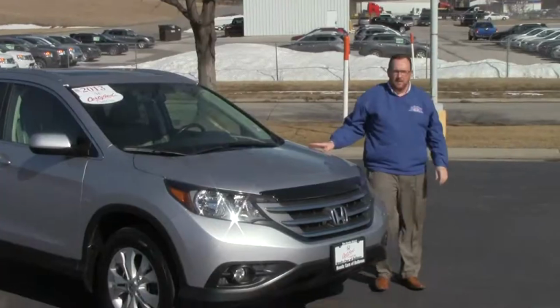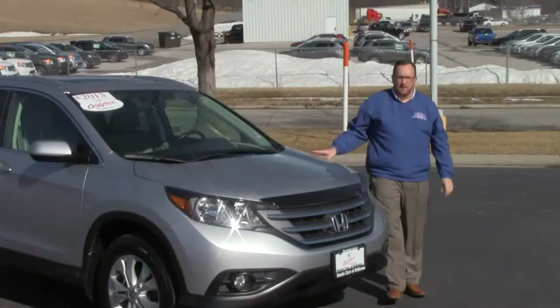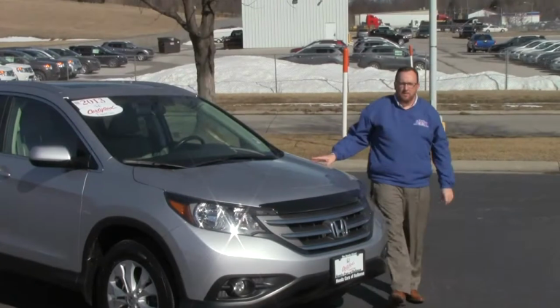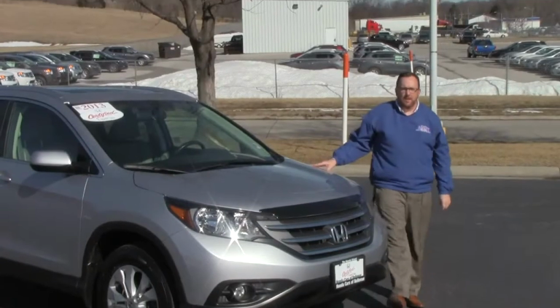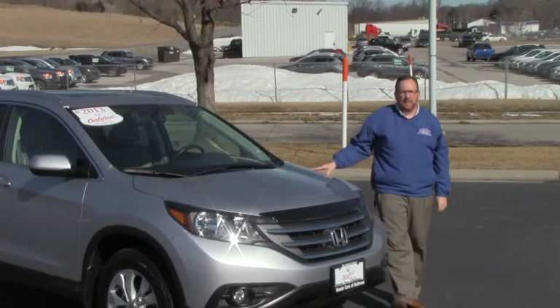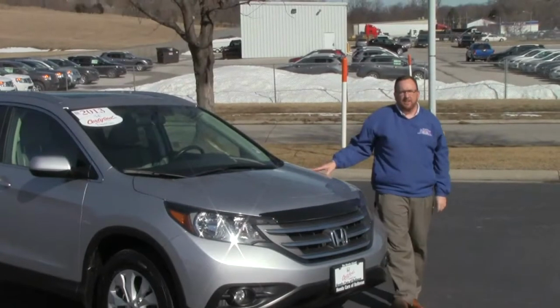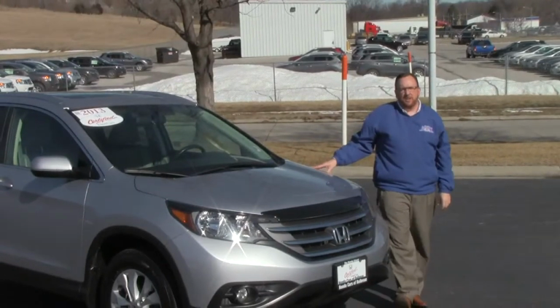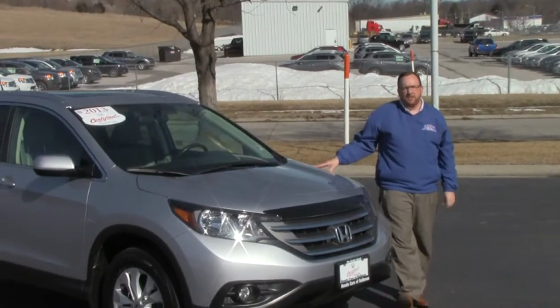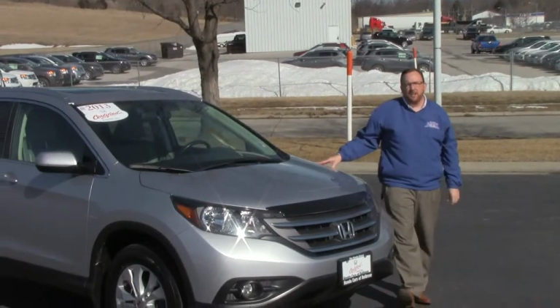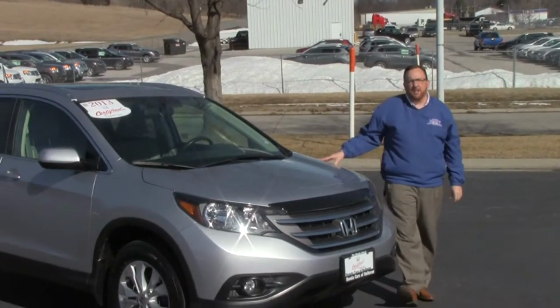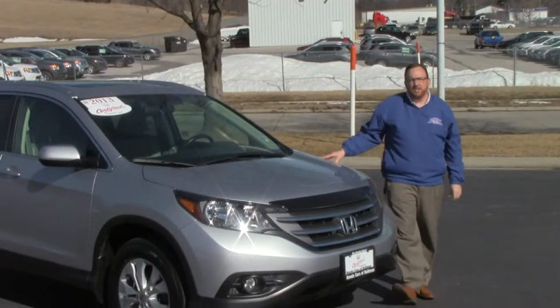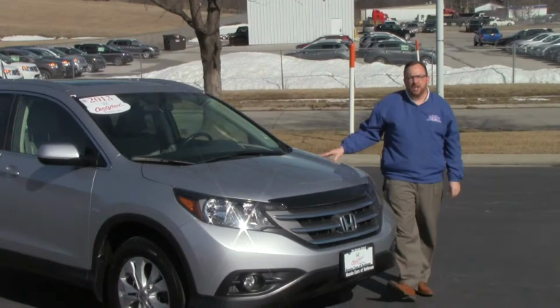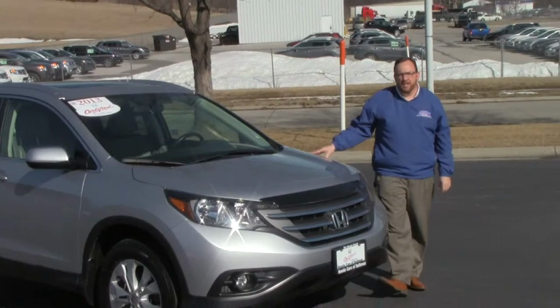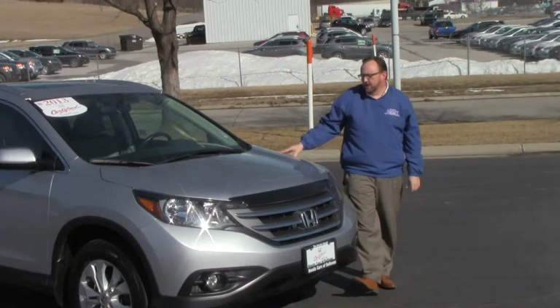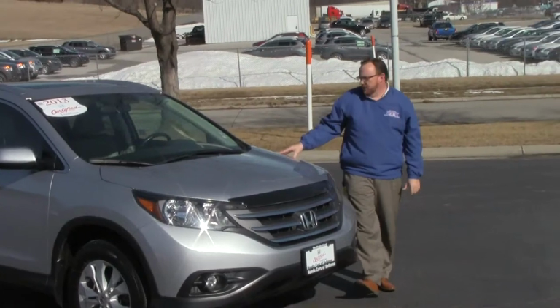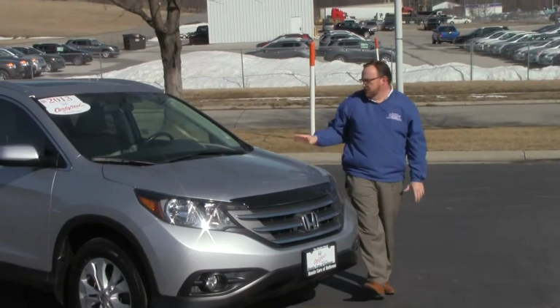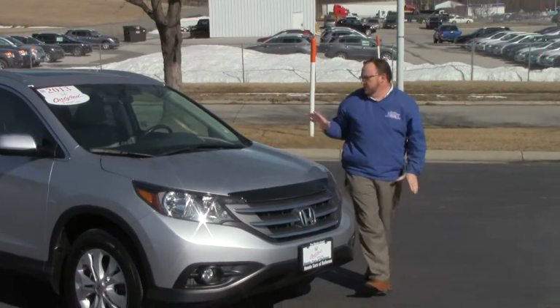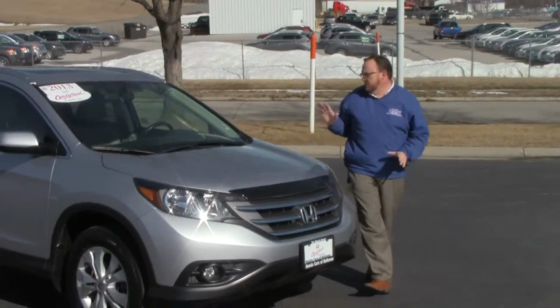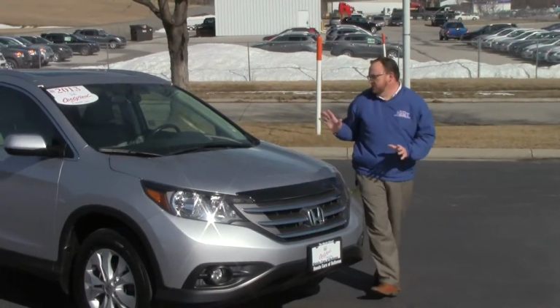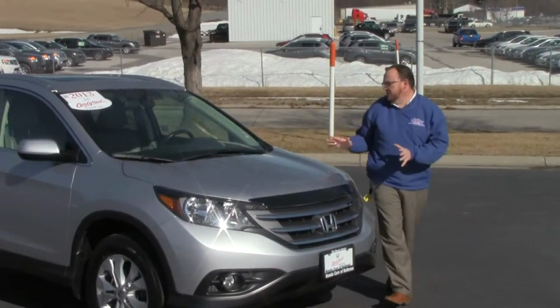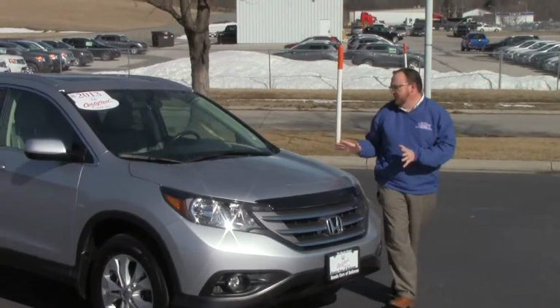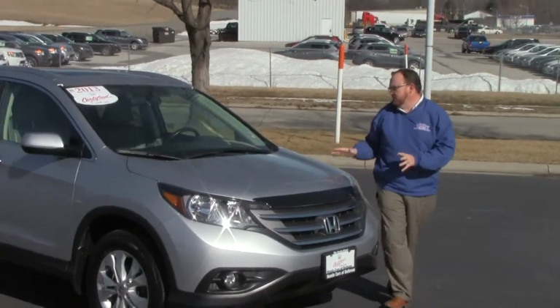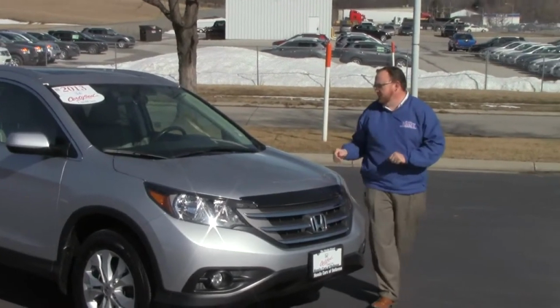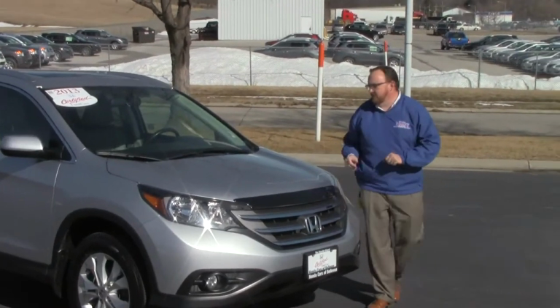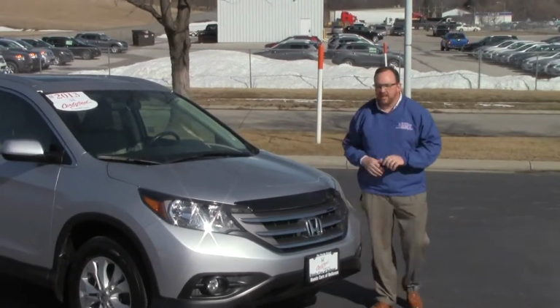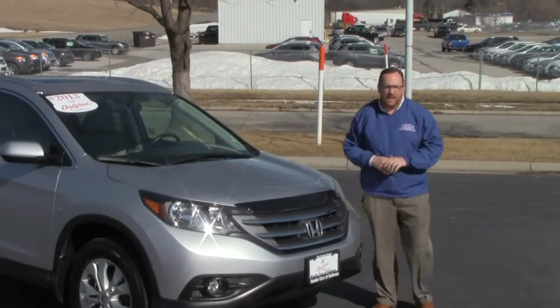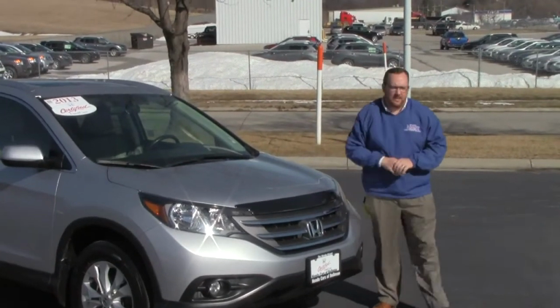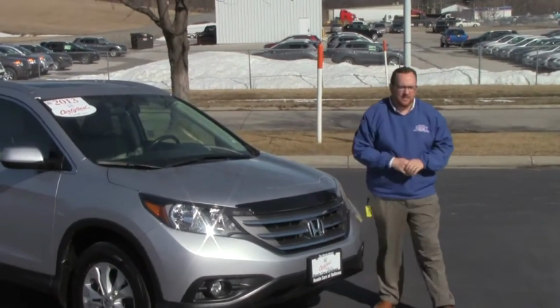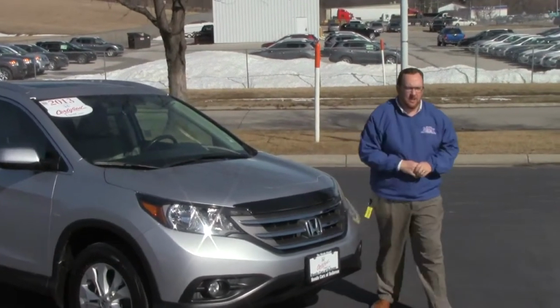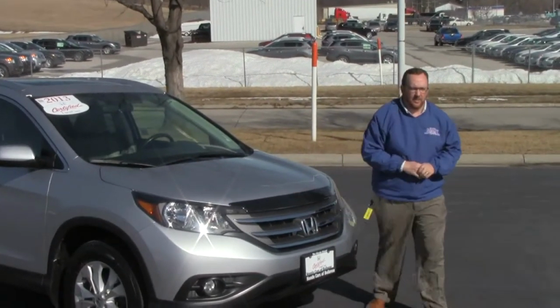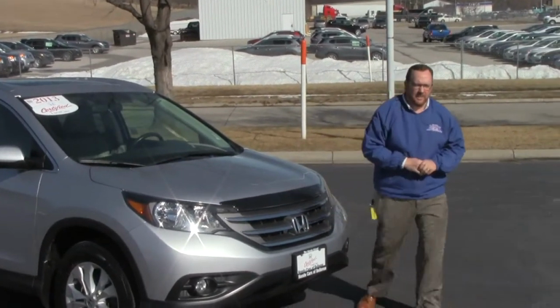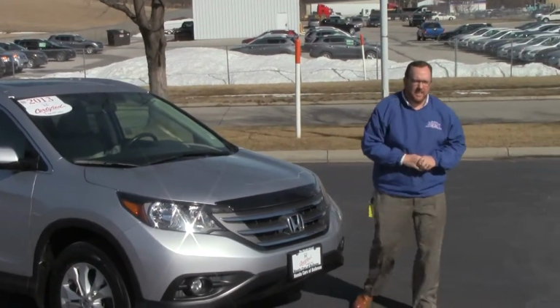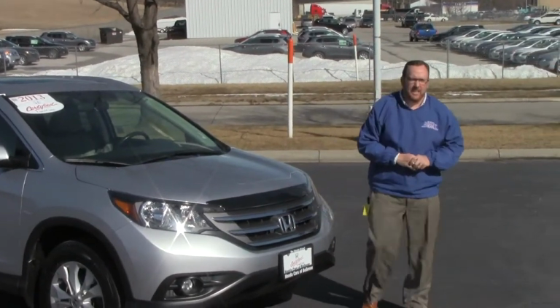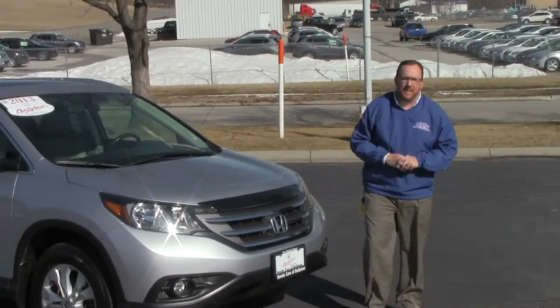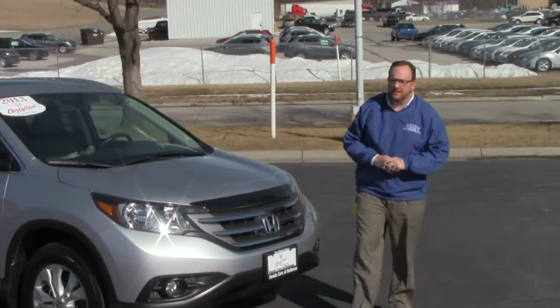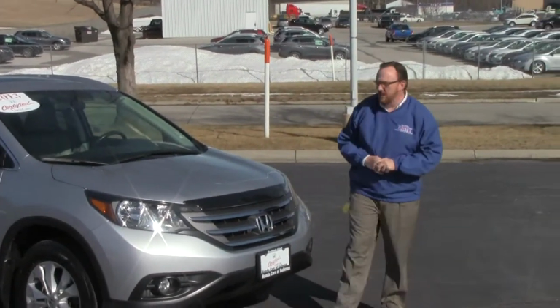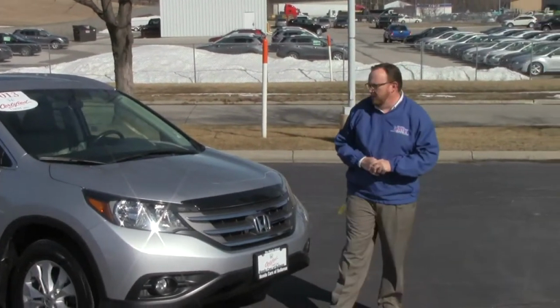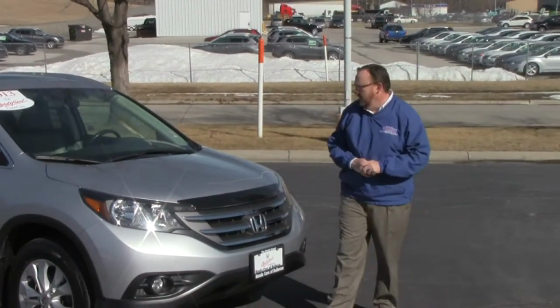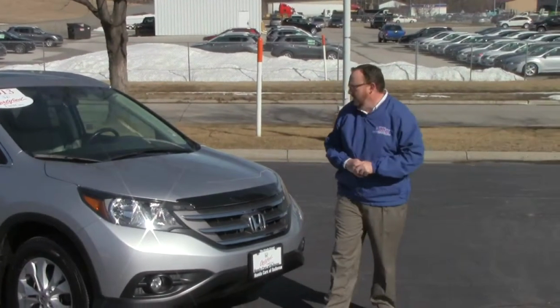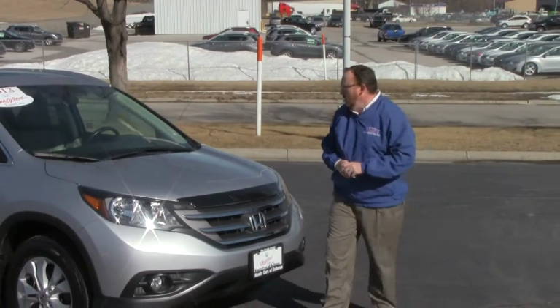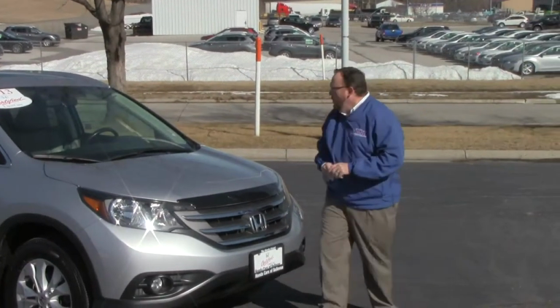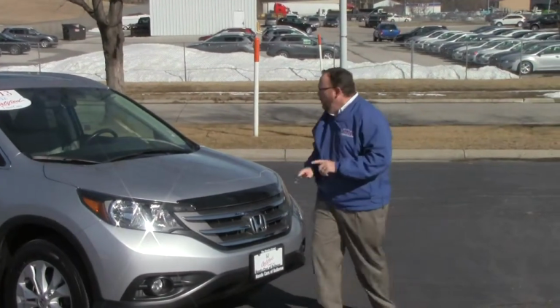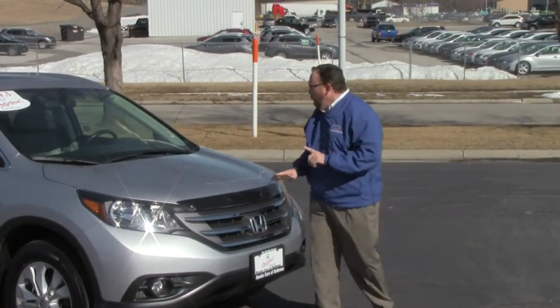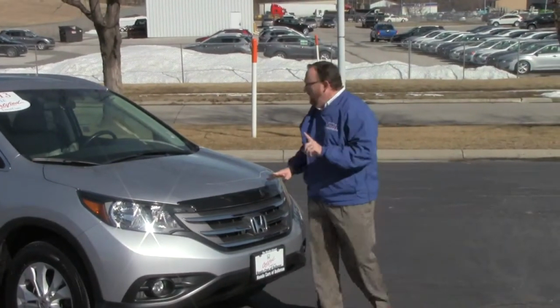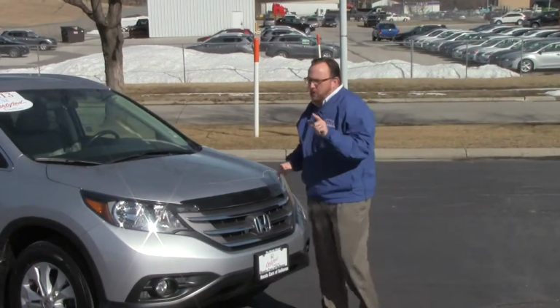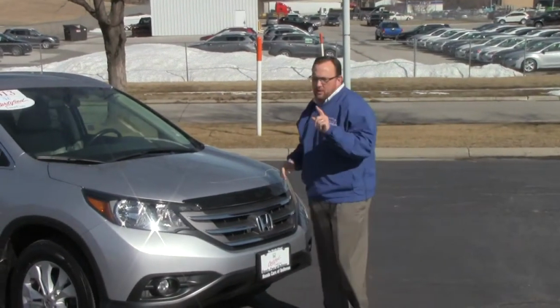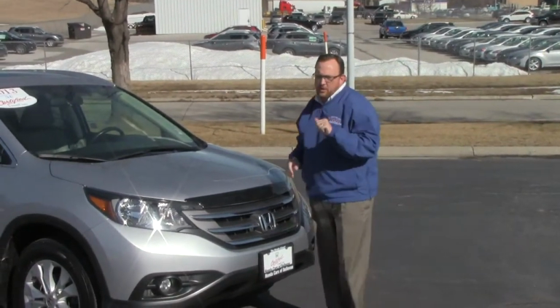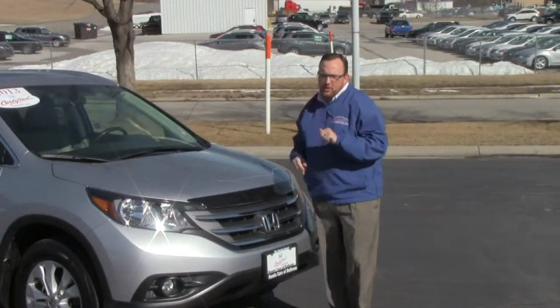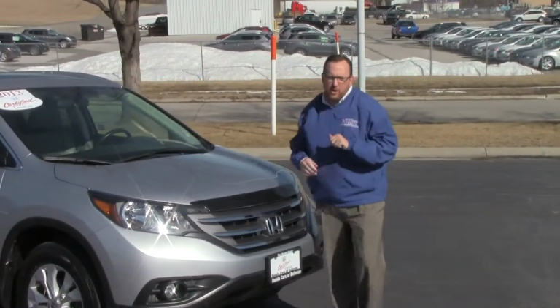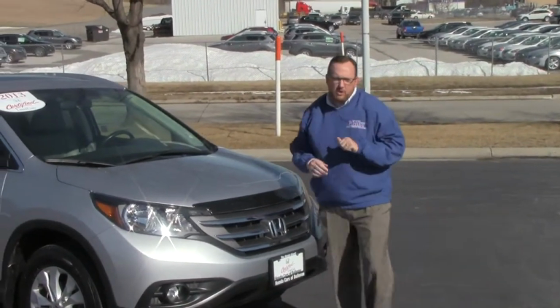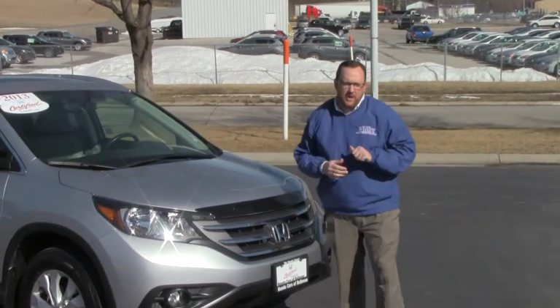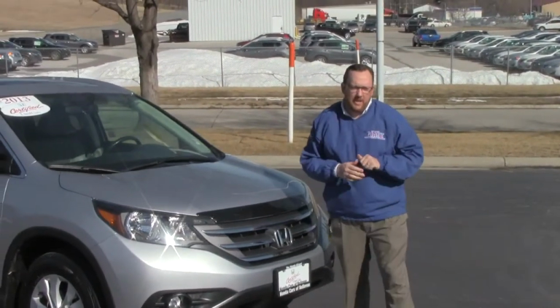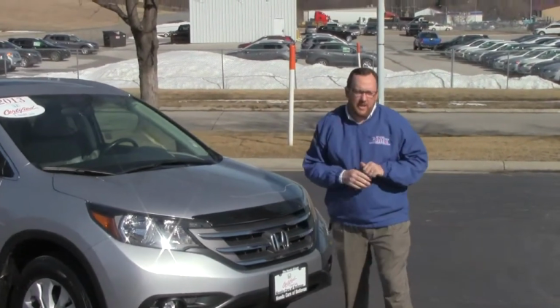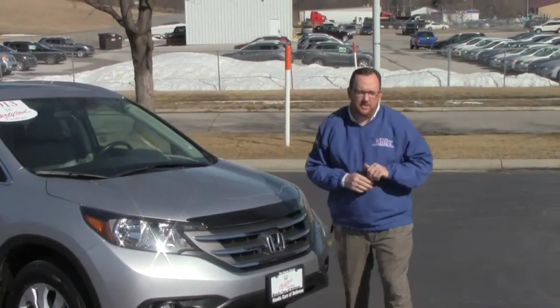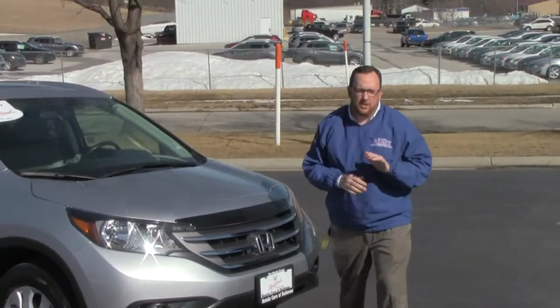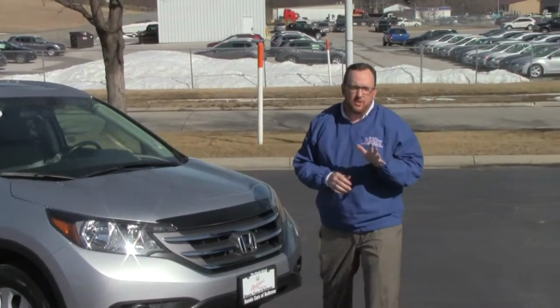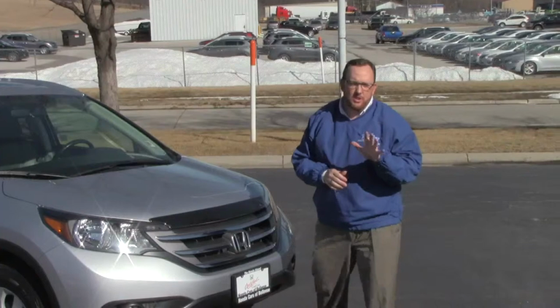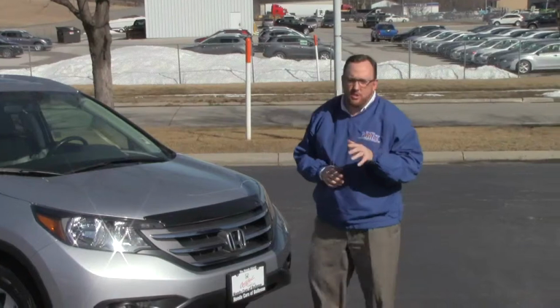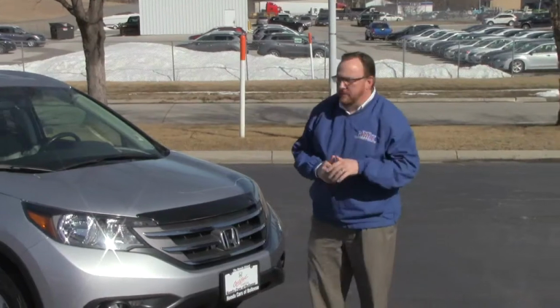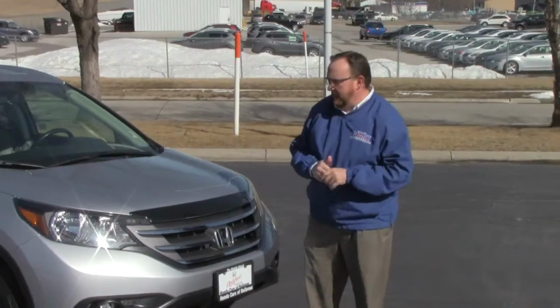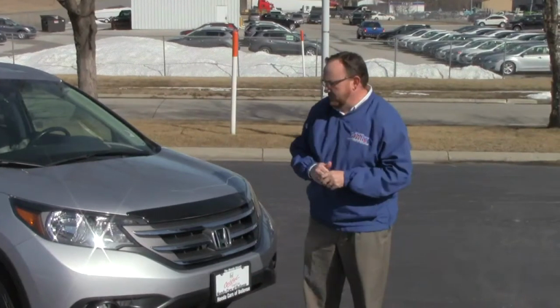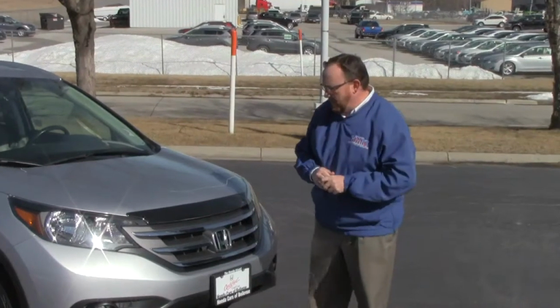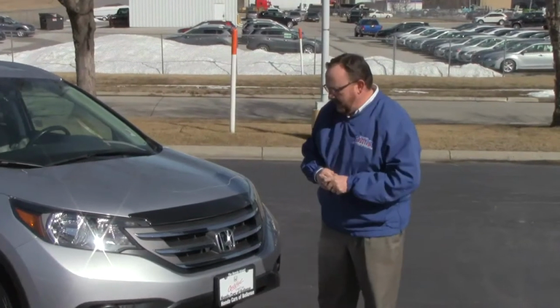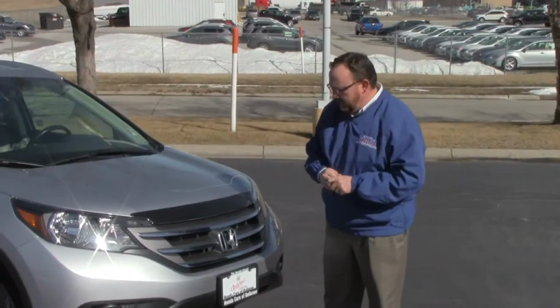Brian Kelly here for the Honda Giant, here to show you this 2013 Honda CR-V EXL. One owner, new car trade-in, has 32,000 miles.